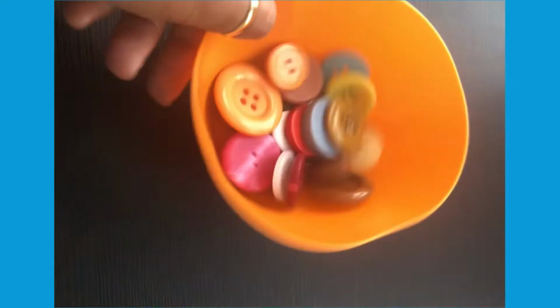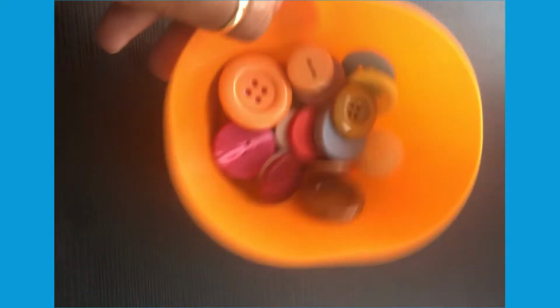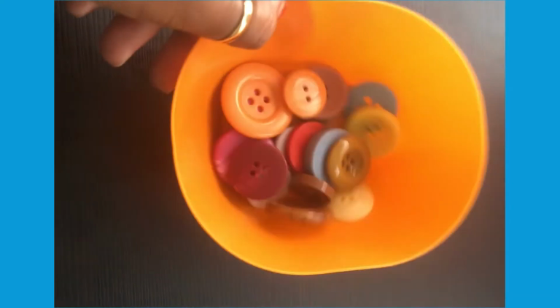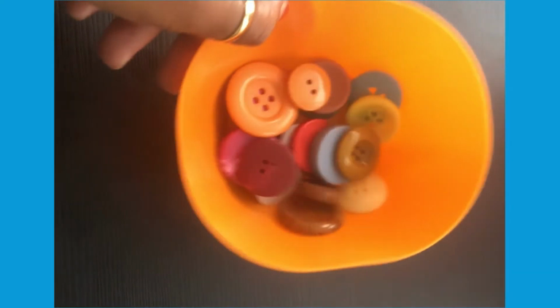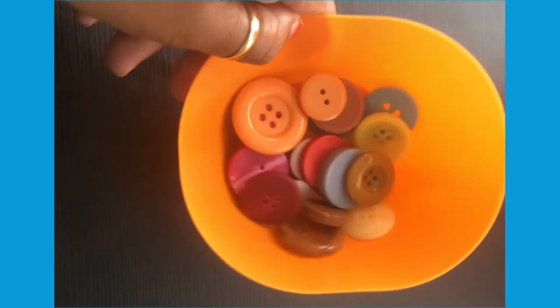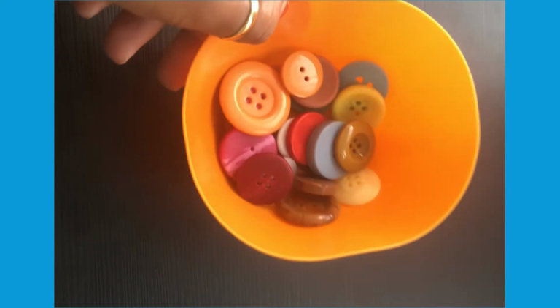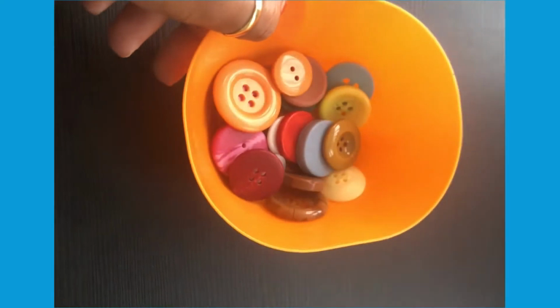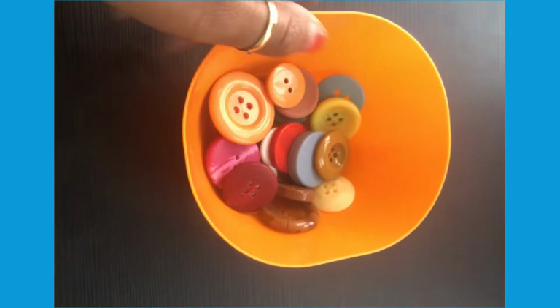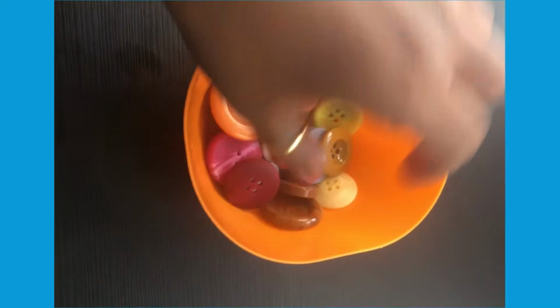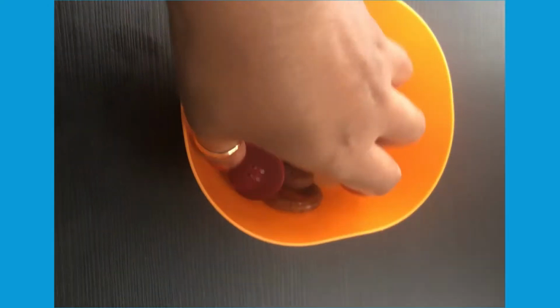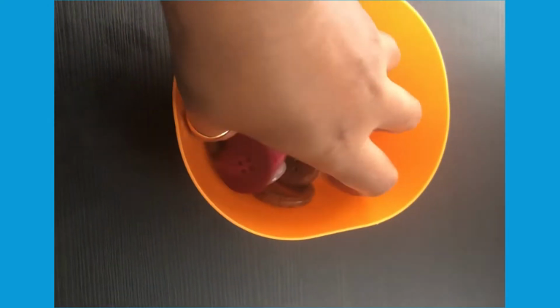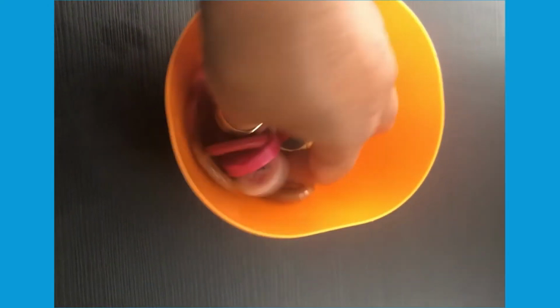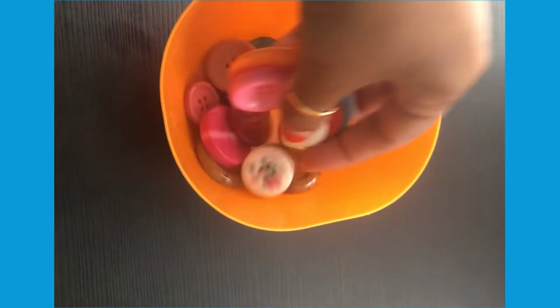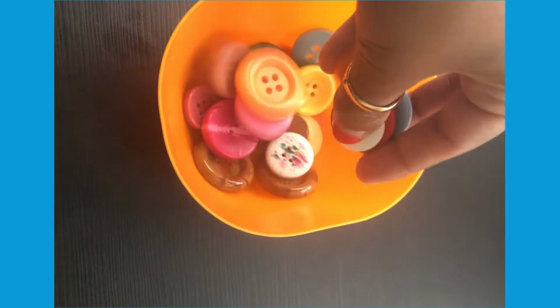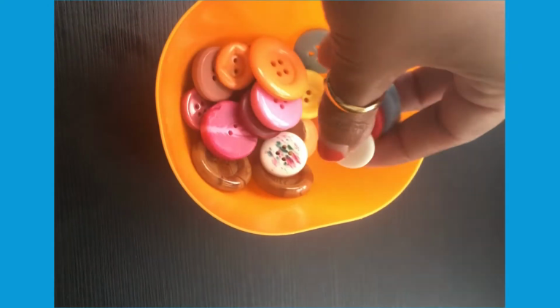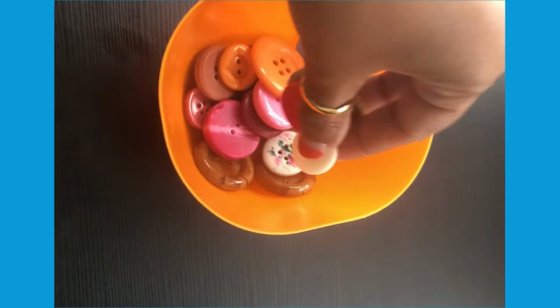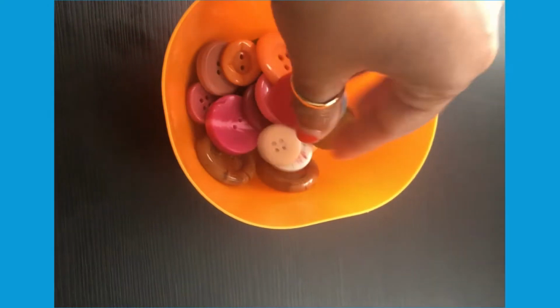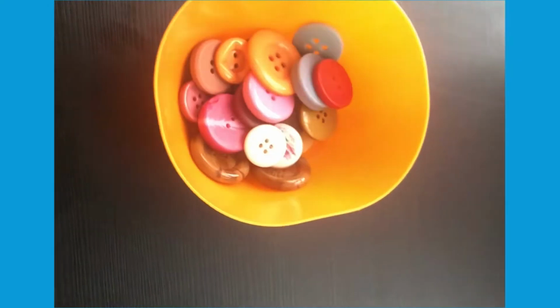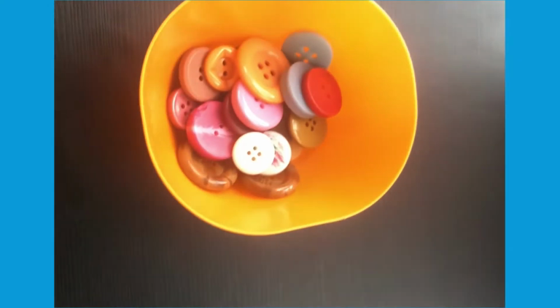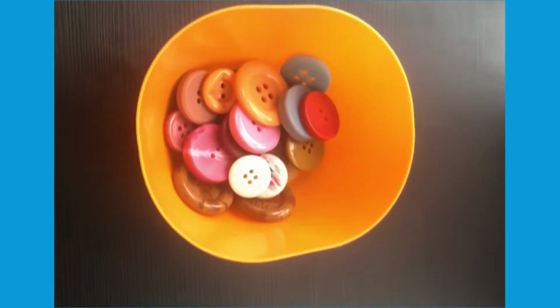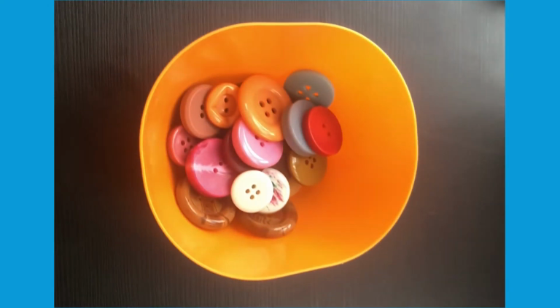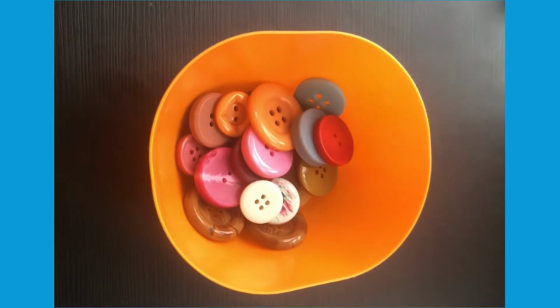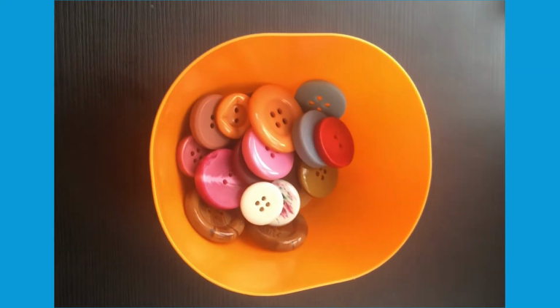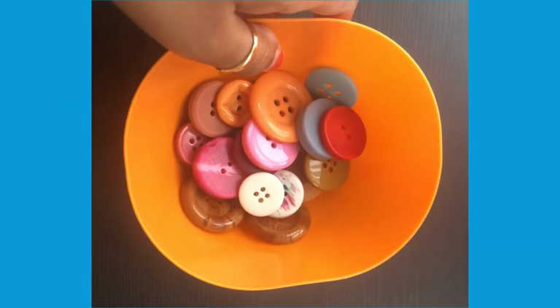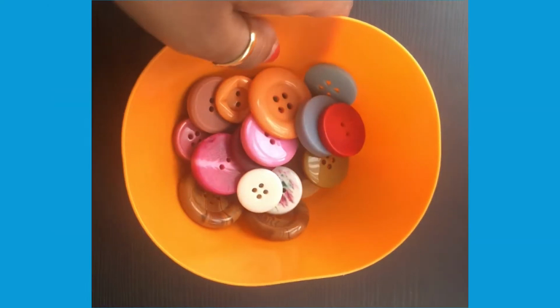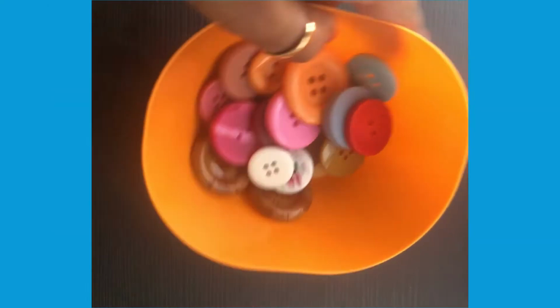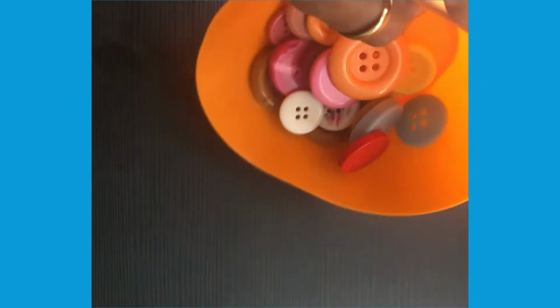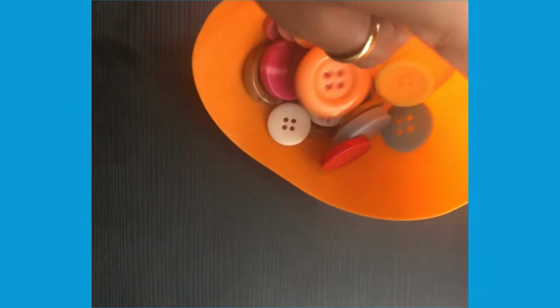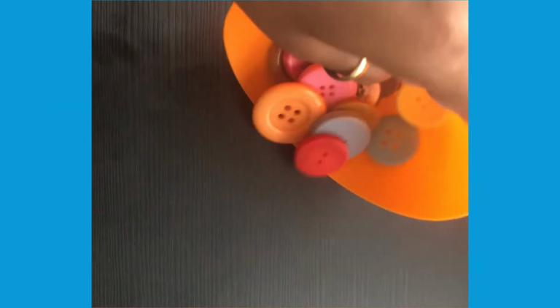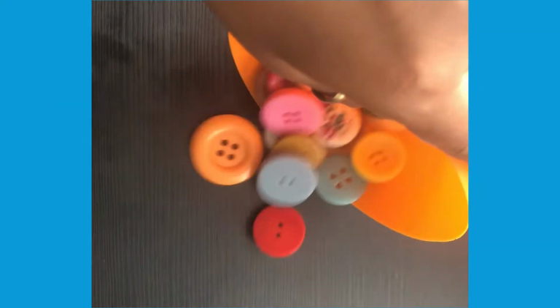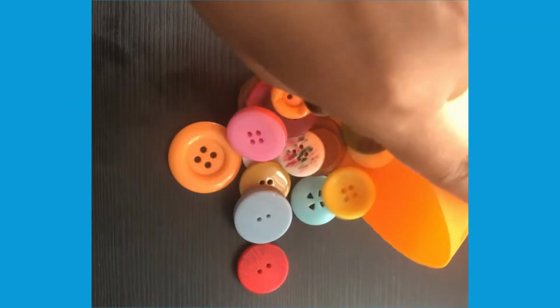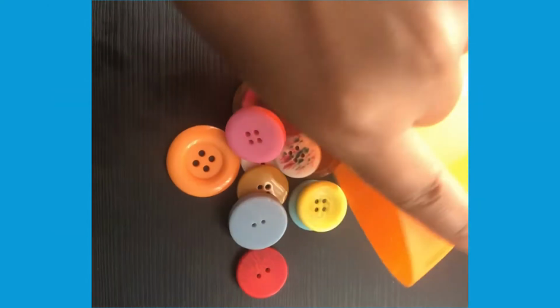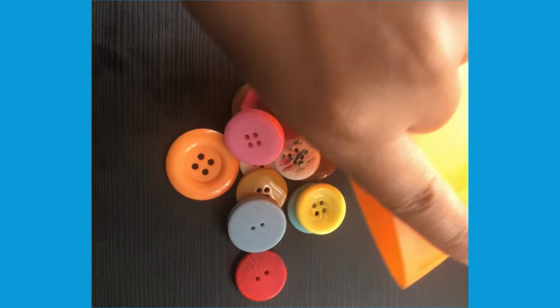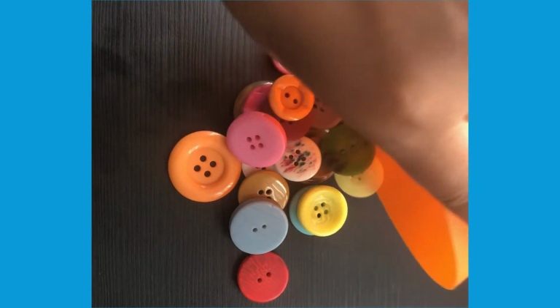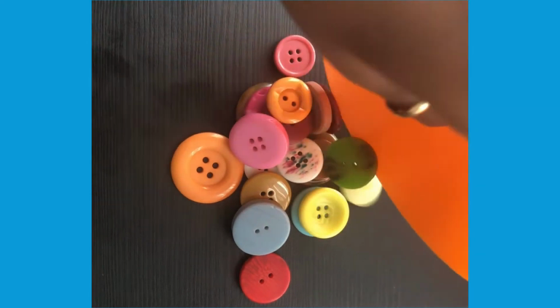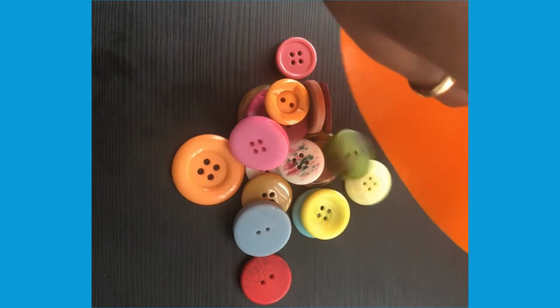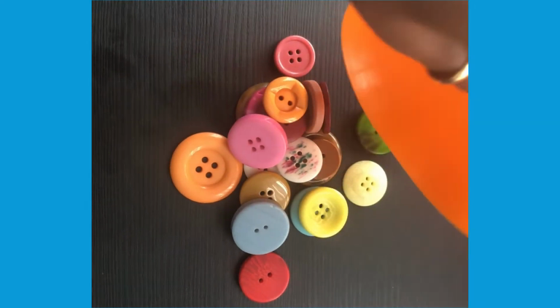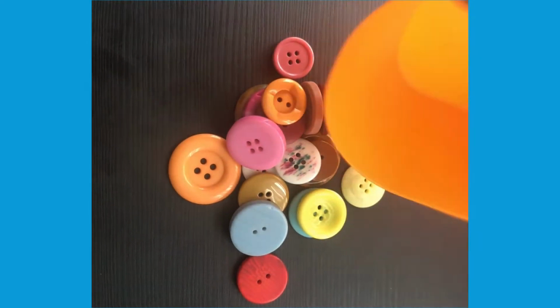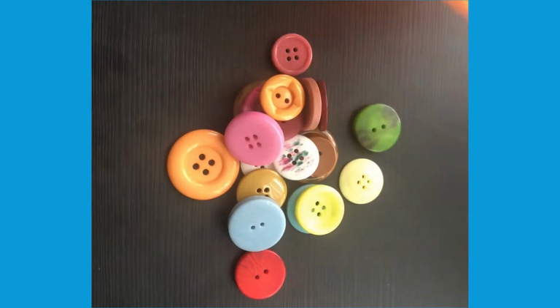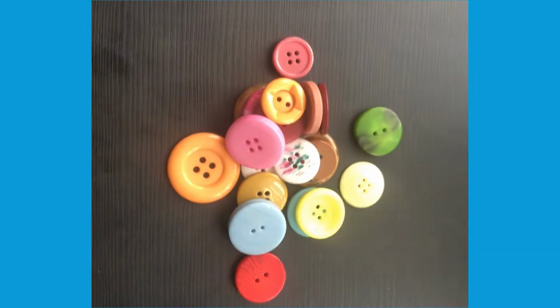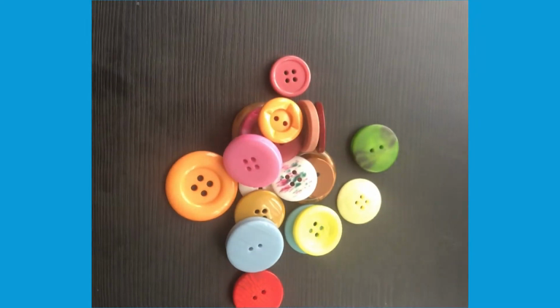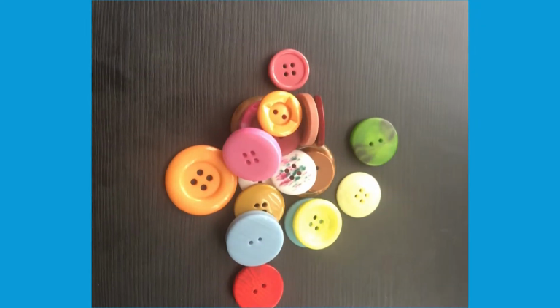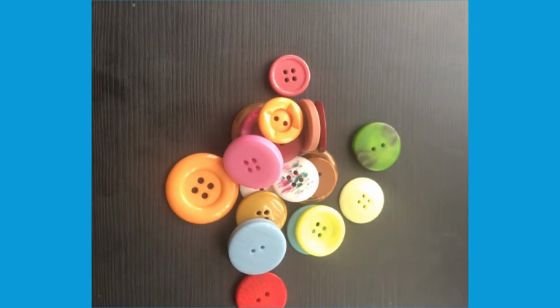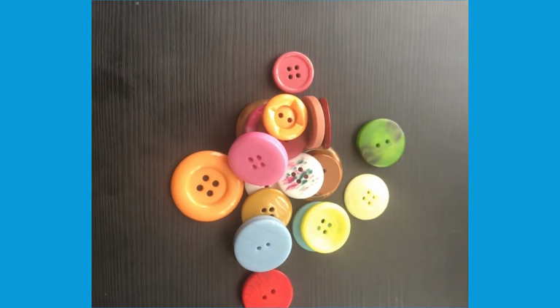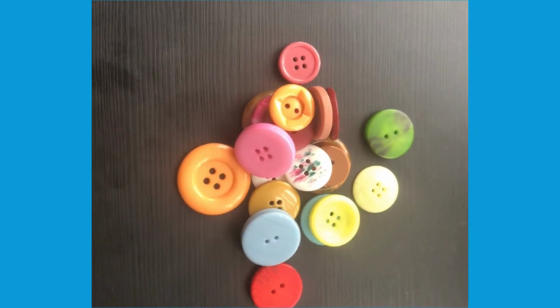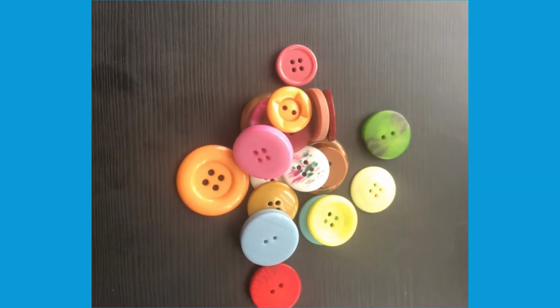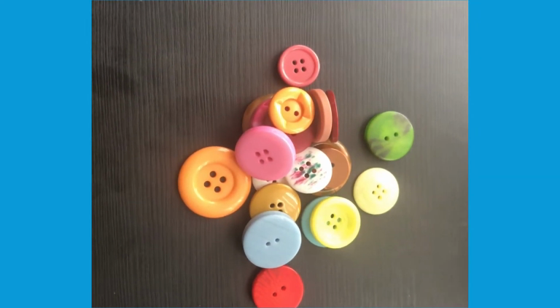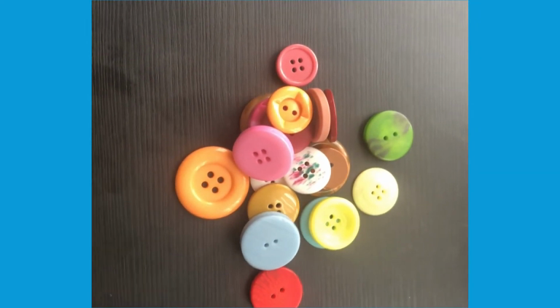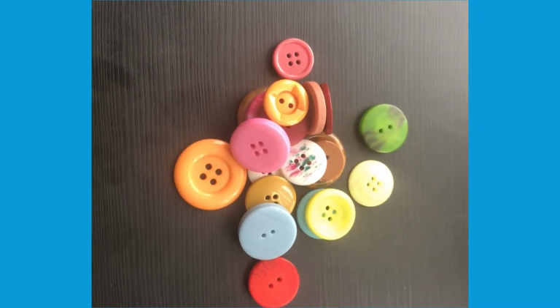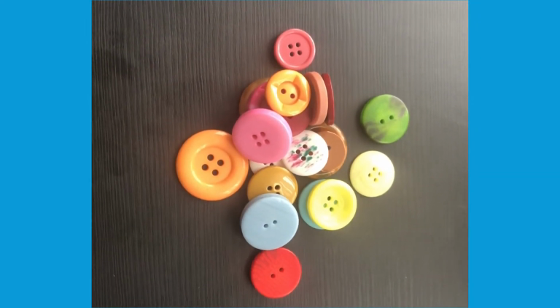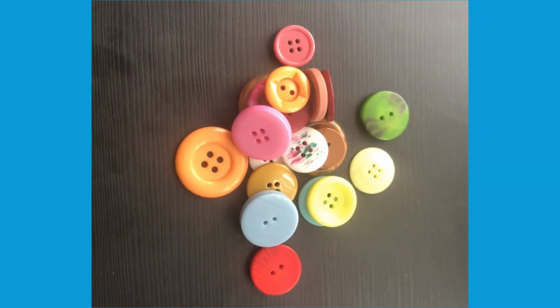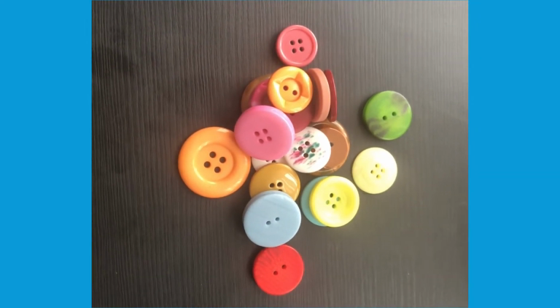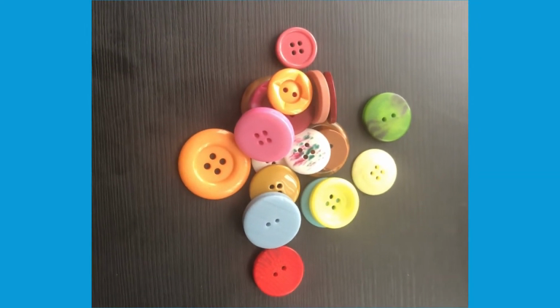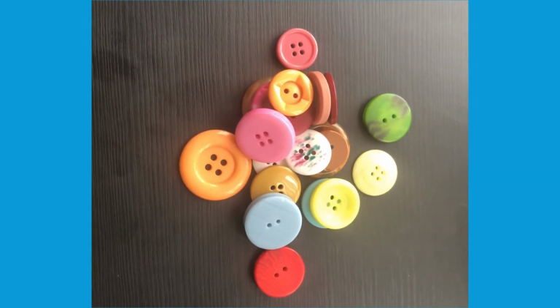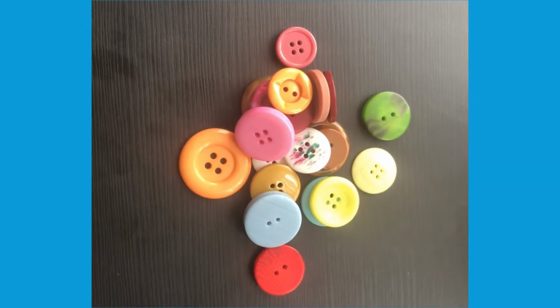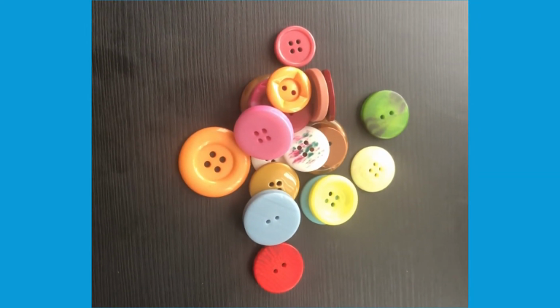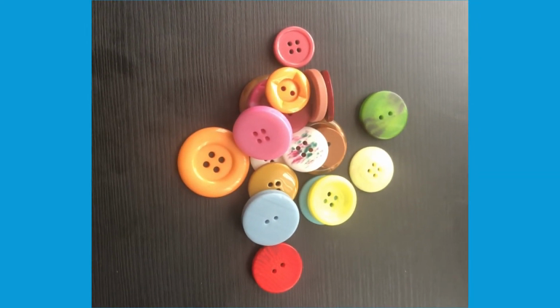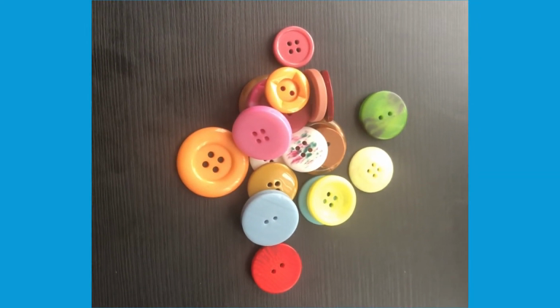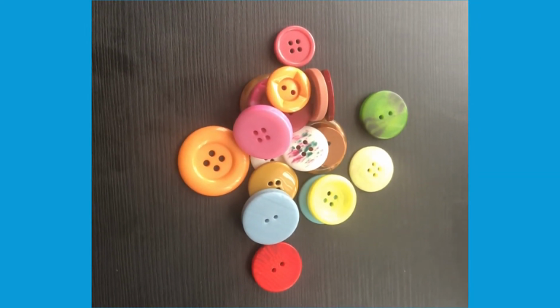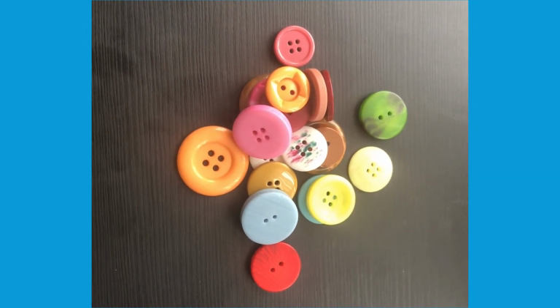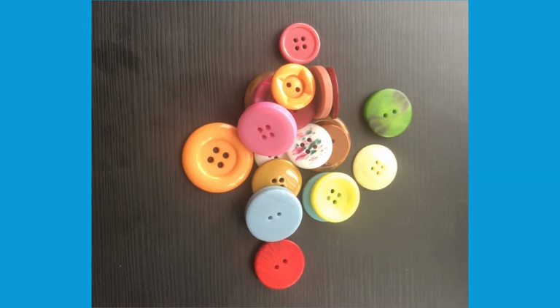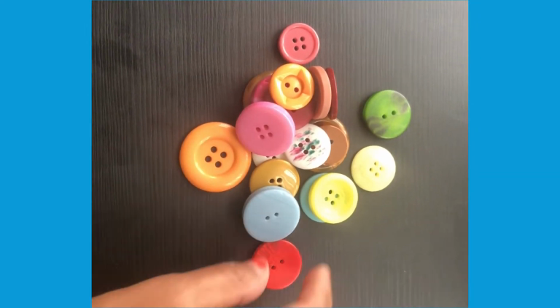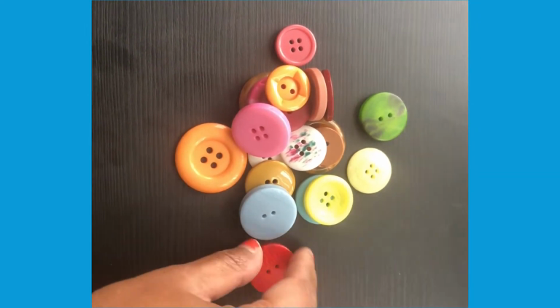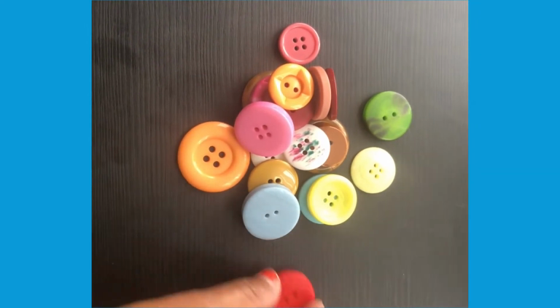Fill a jar or a pot with counting objects or sweets. Empty the sweets into a pile. Can children help you count them?